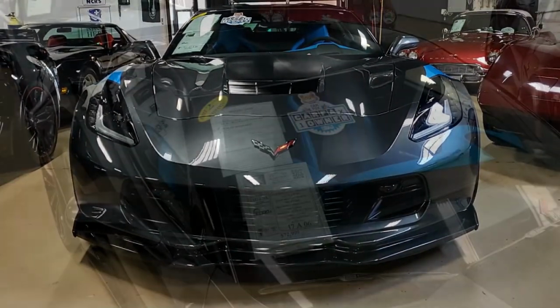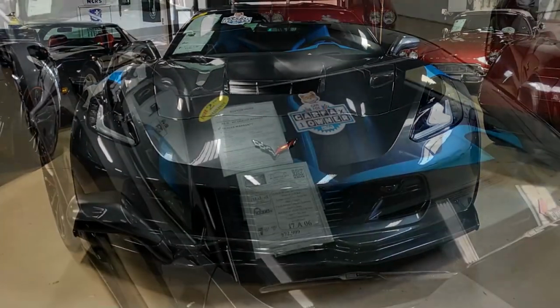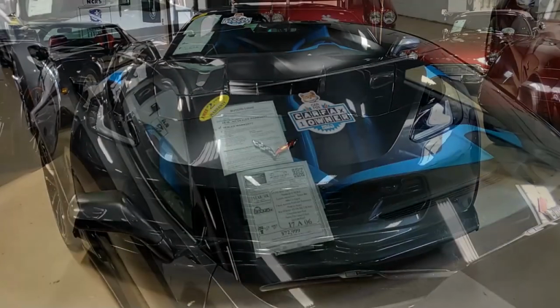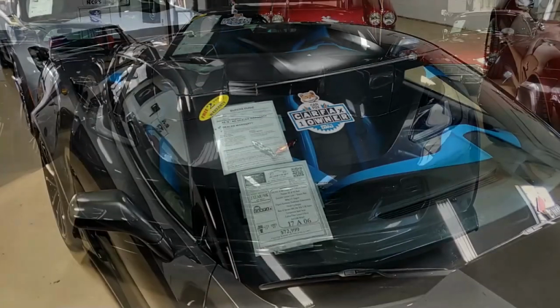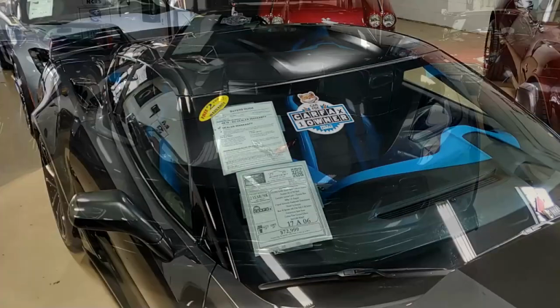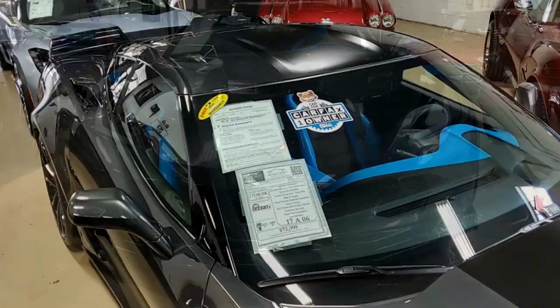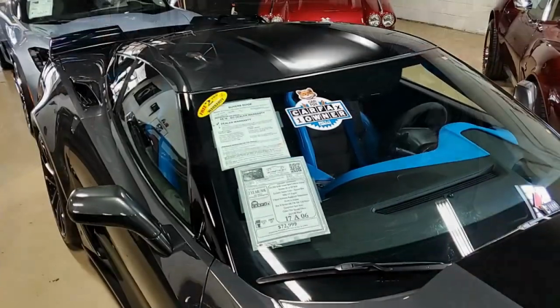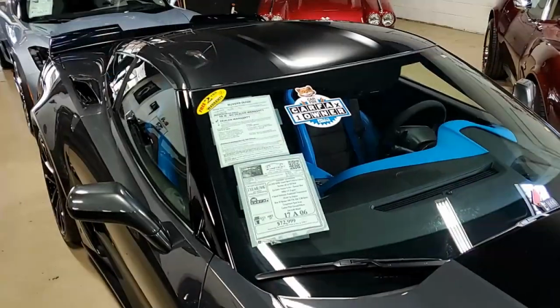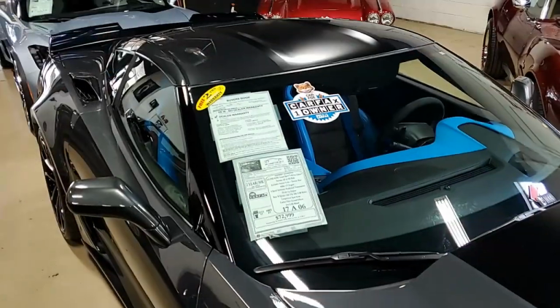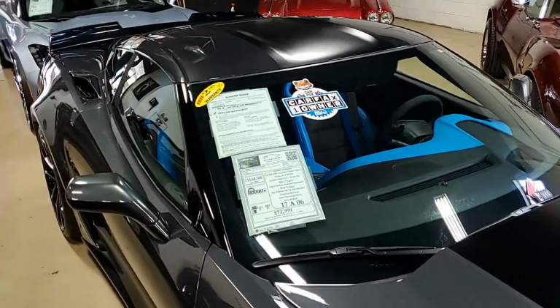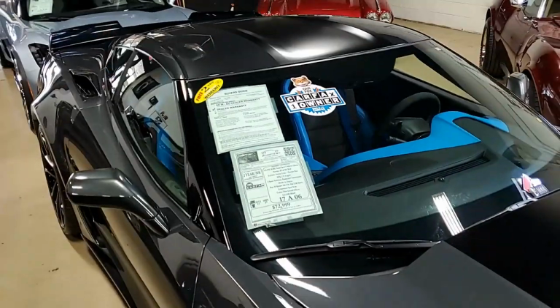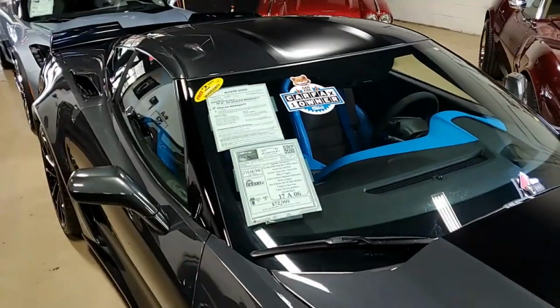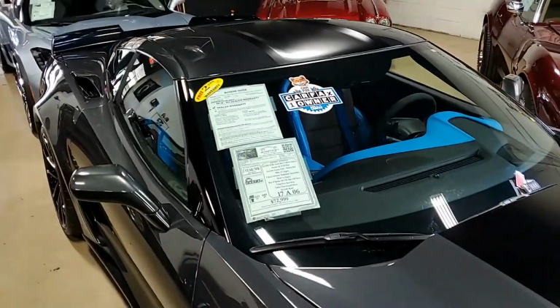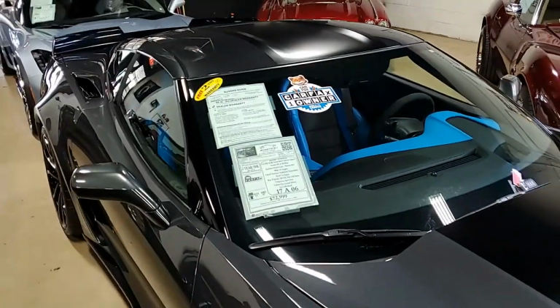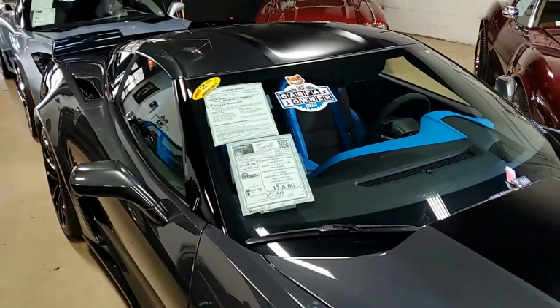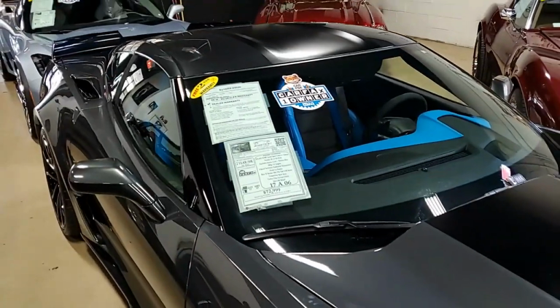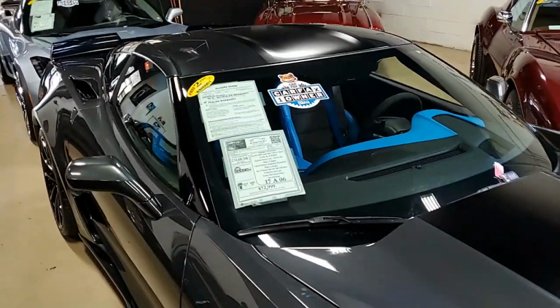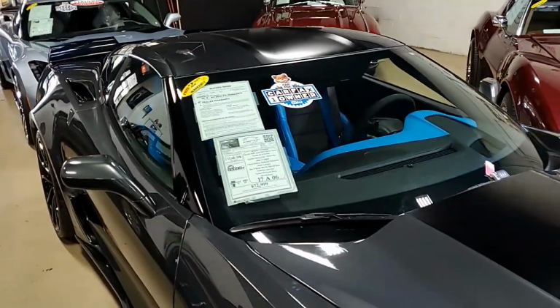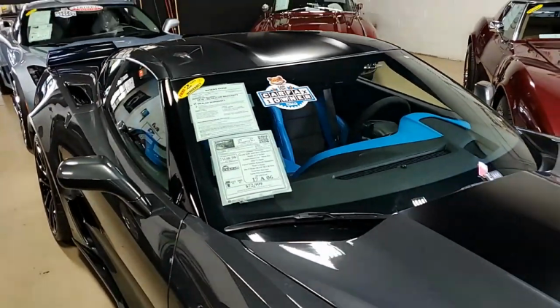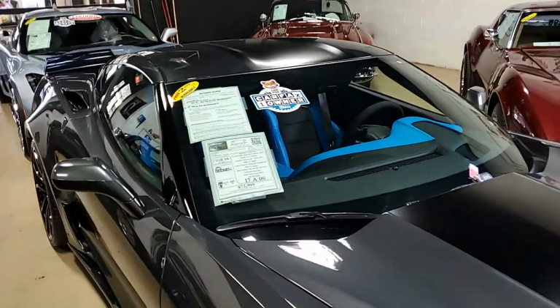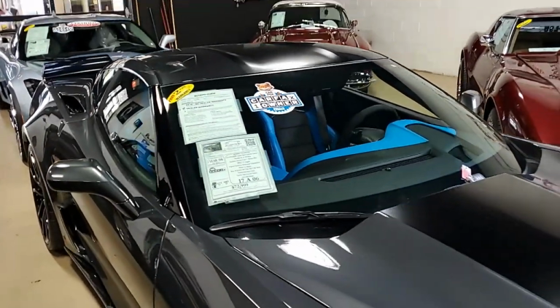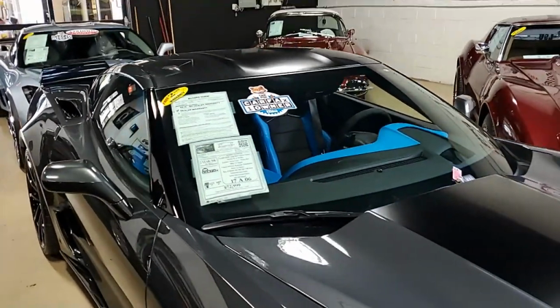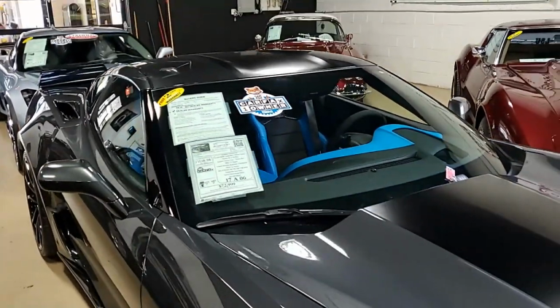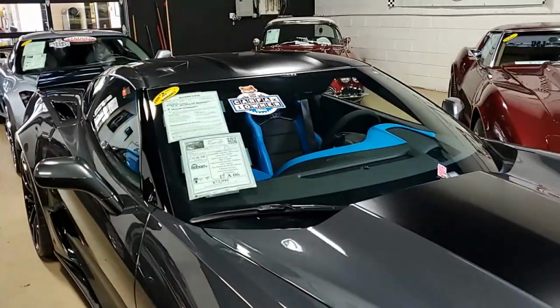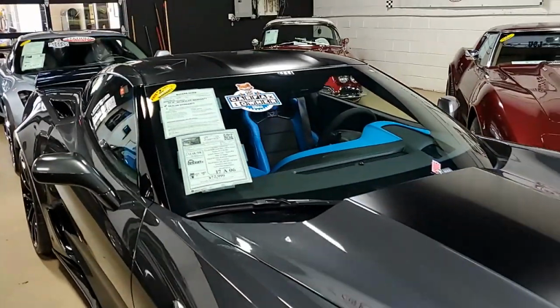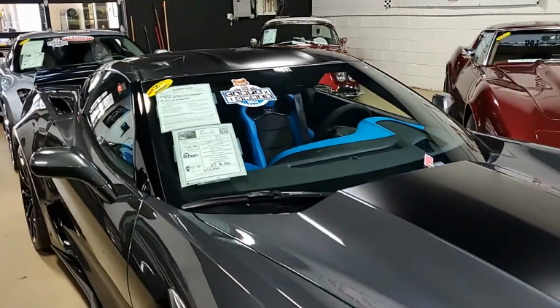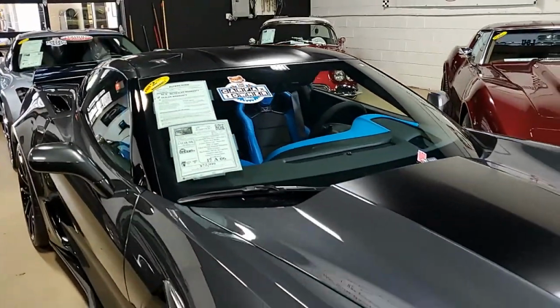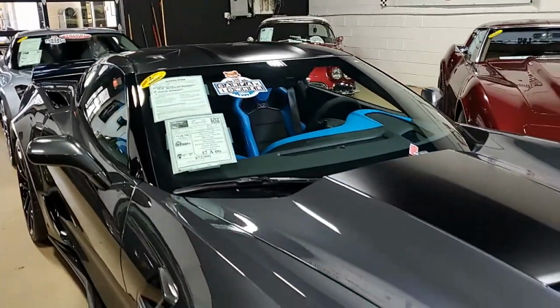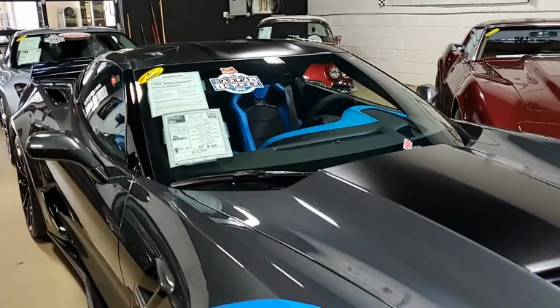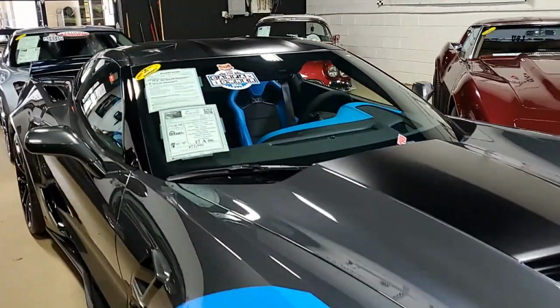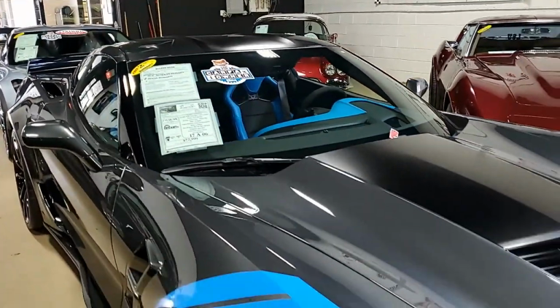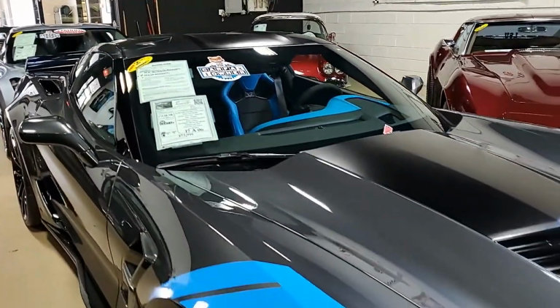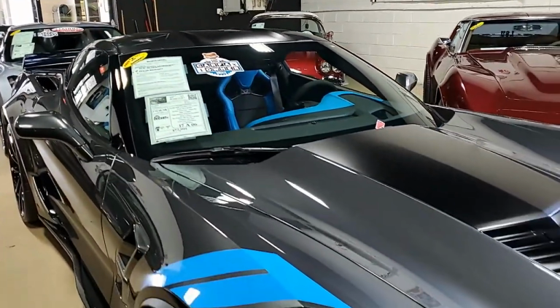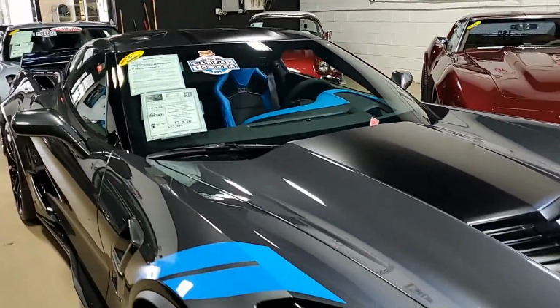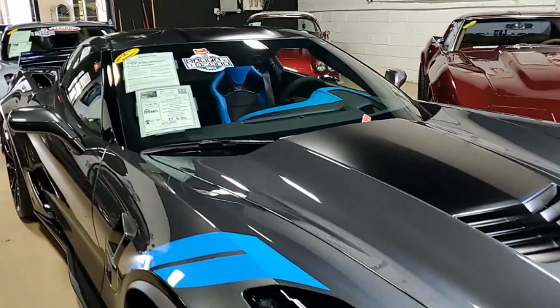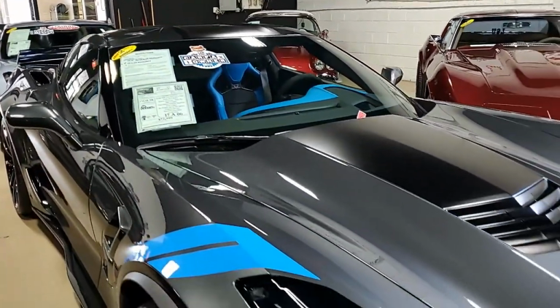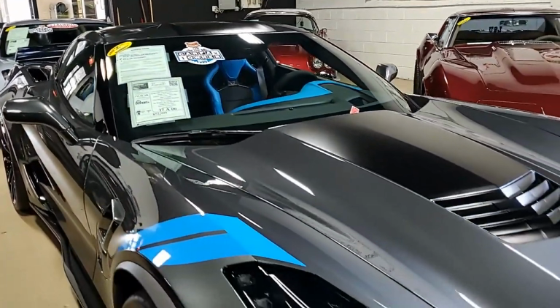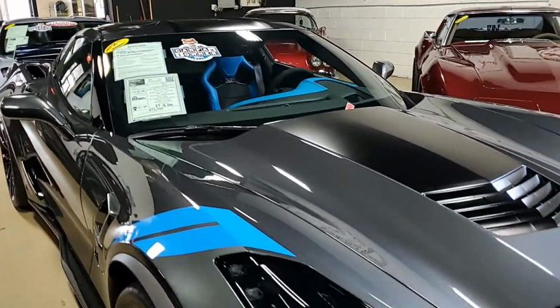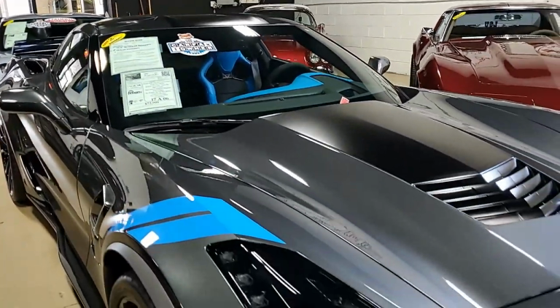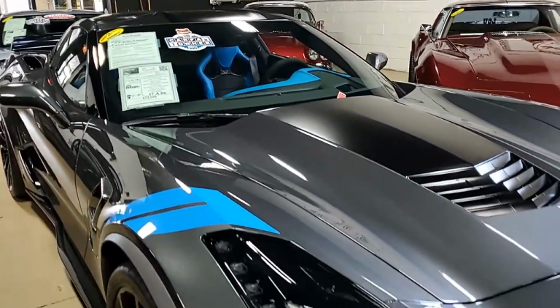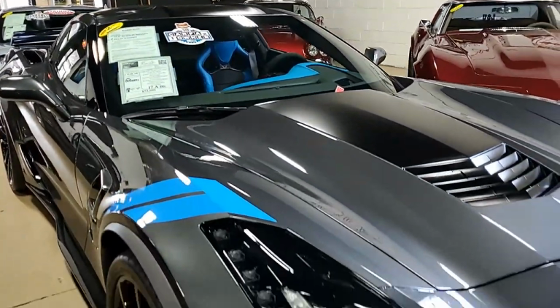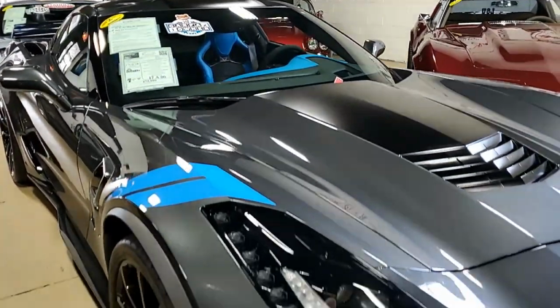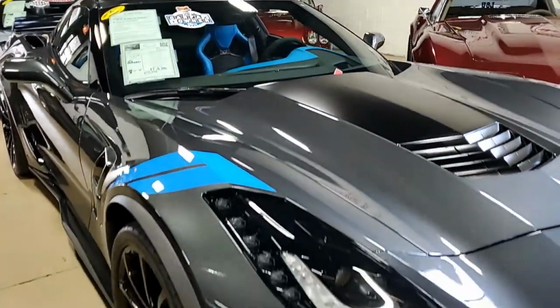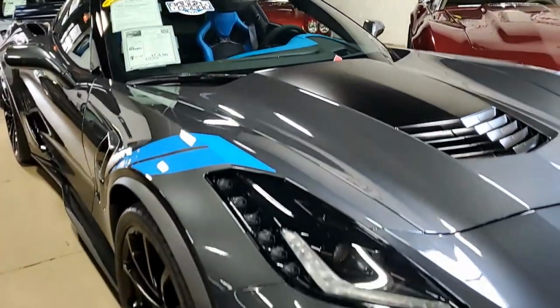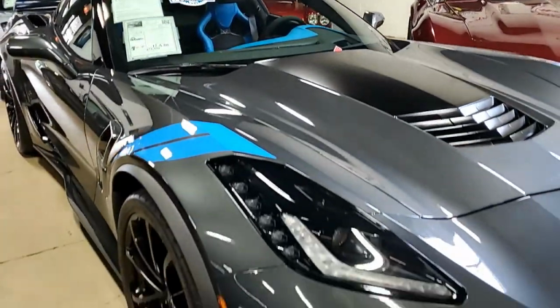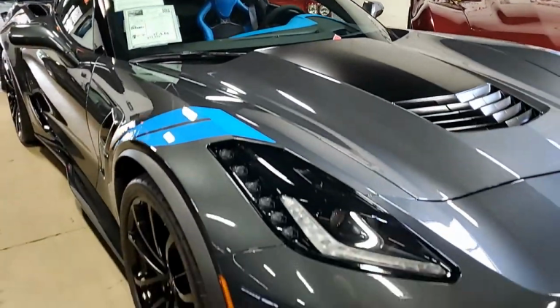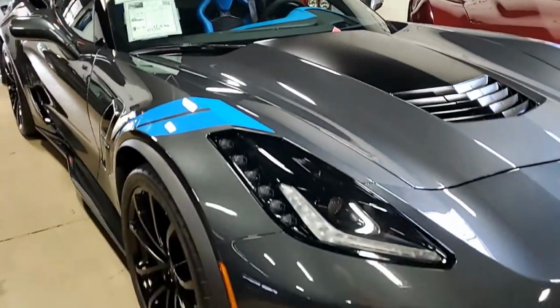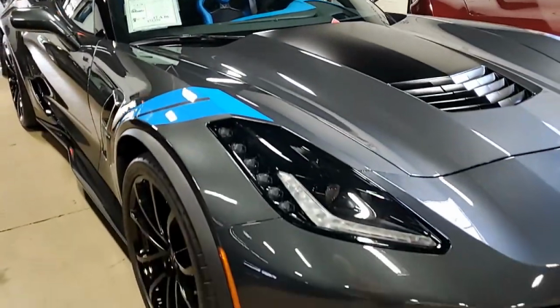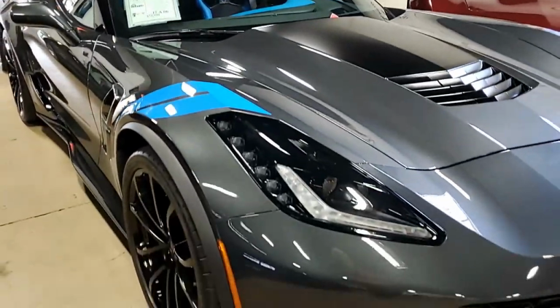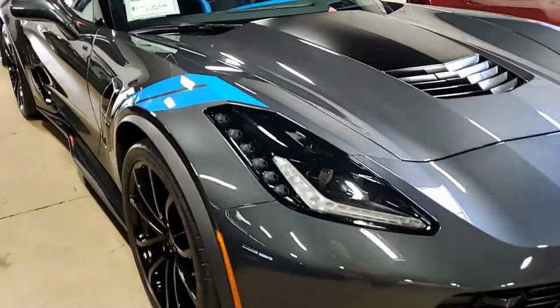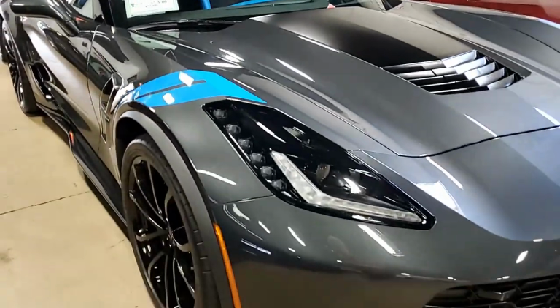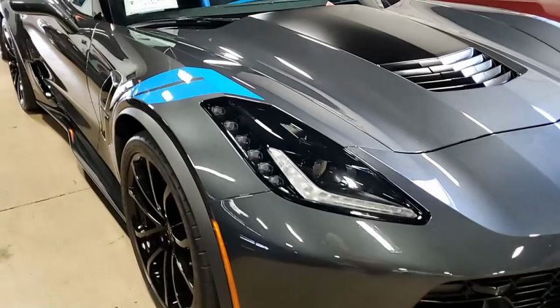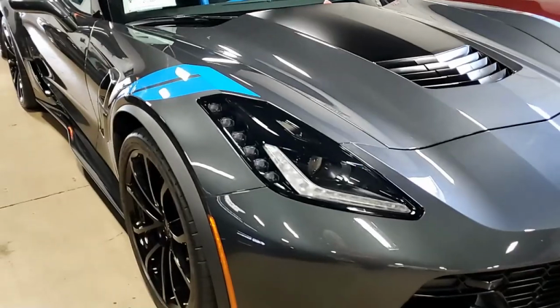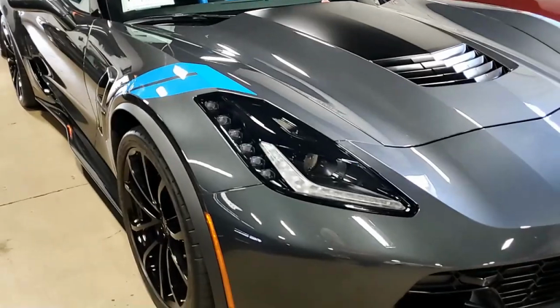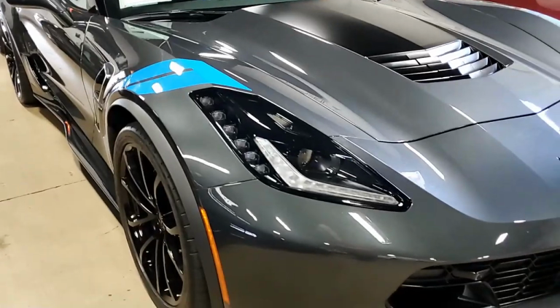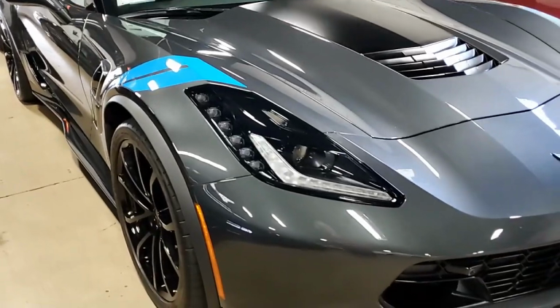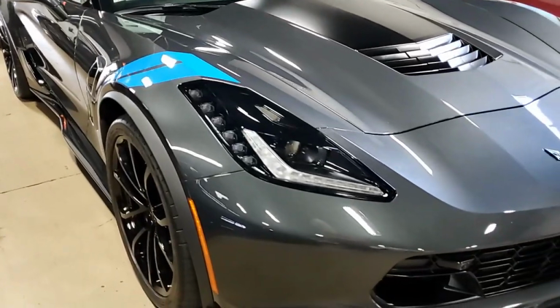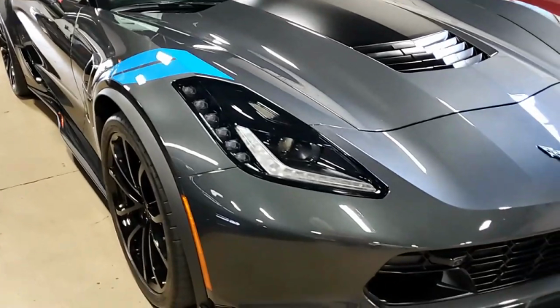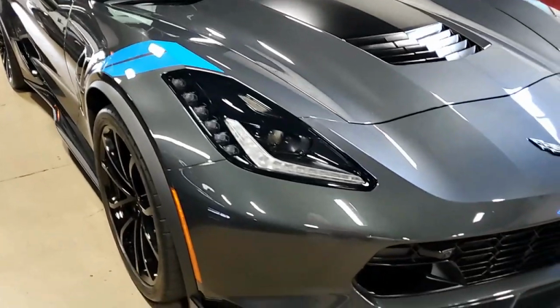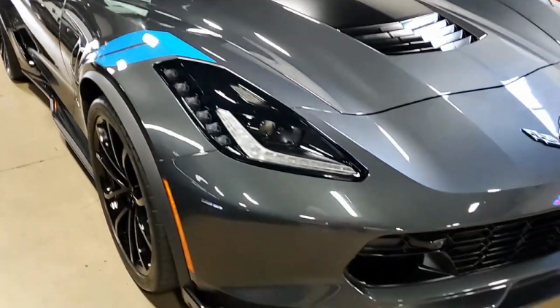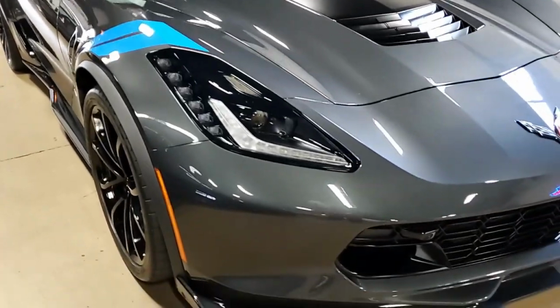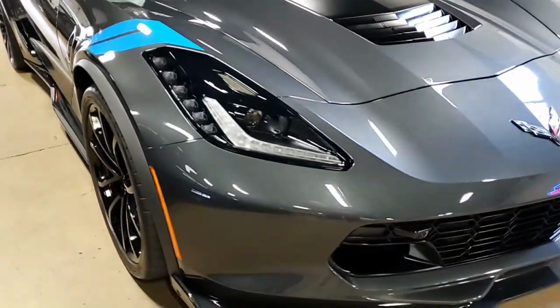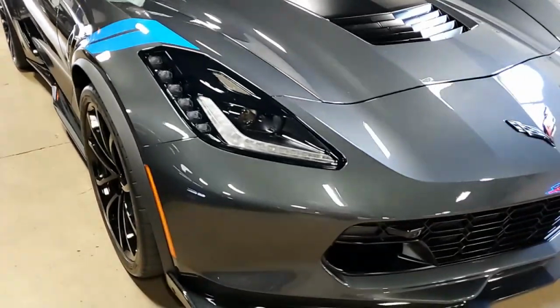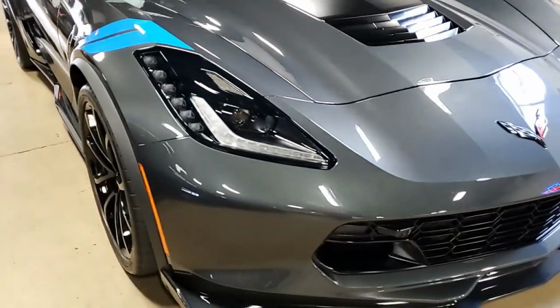Under the hood you'll find a 460 horsepower LT1 engine, 8-speed automatic transmission, and posi rear end.